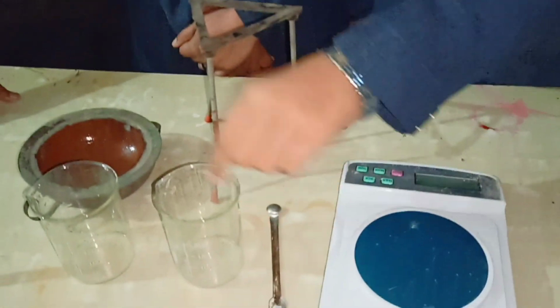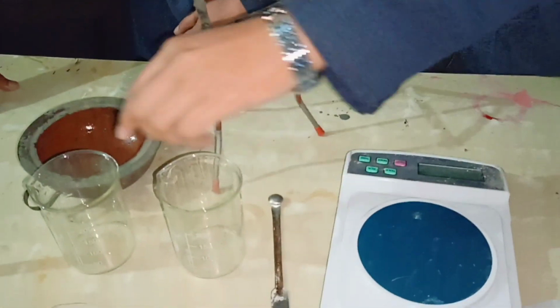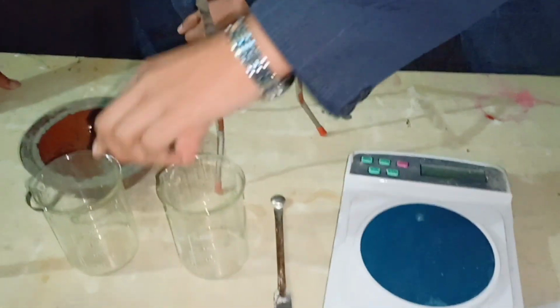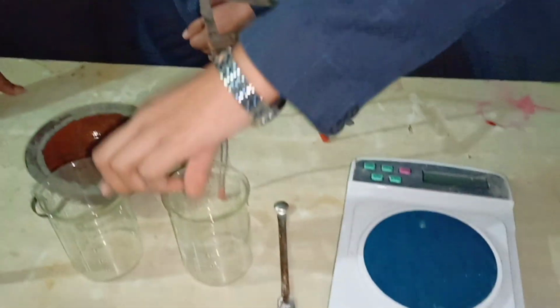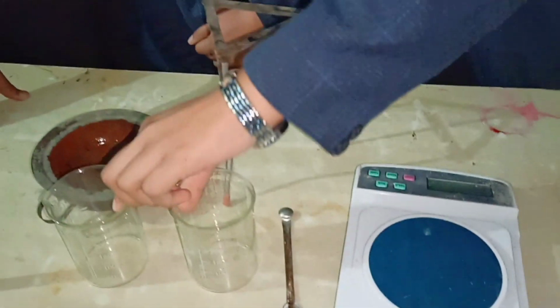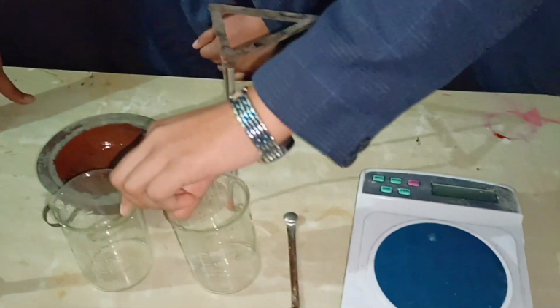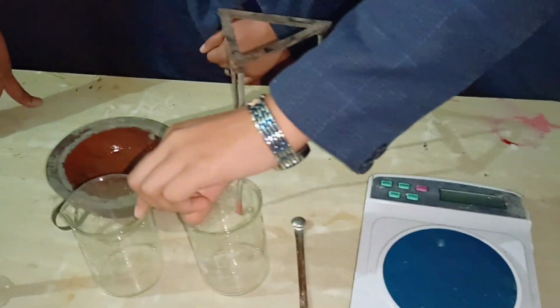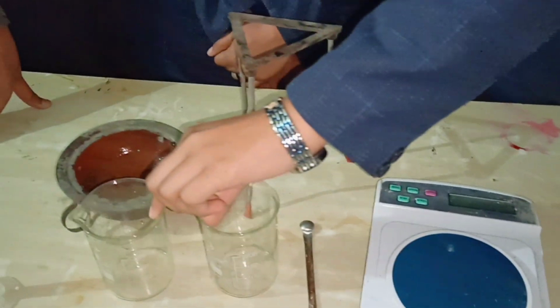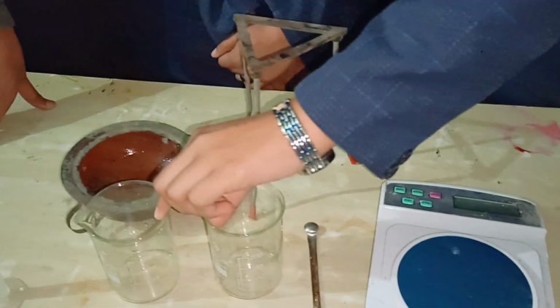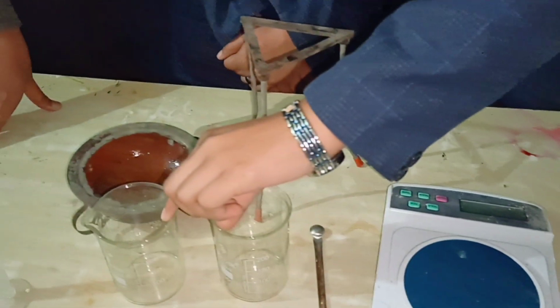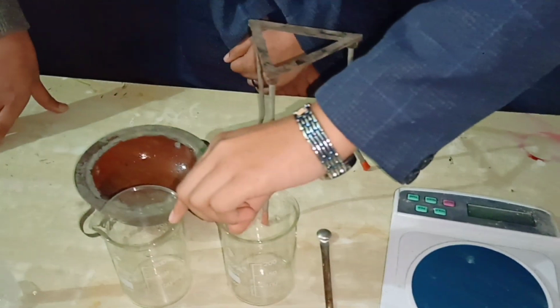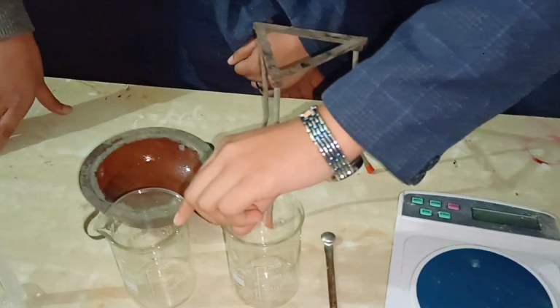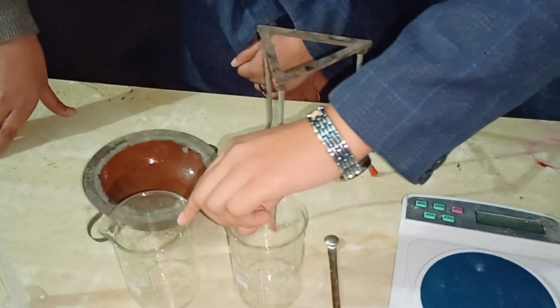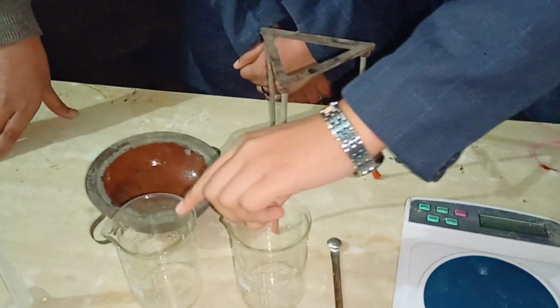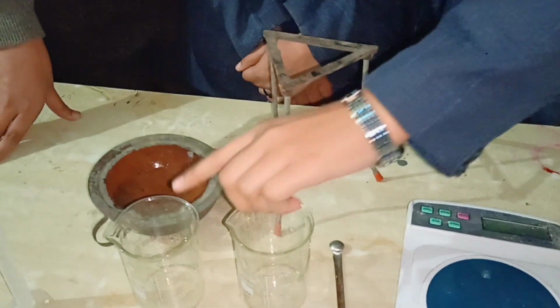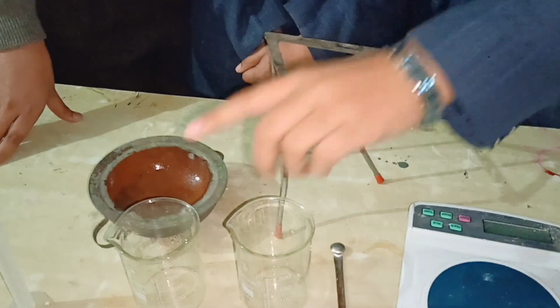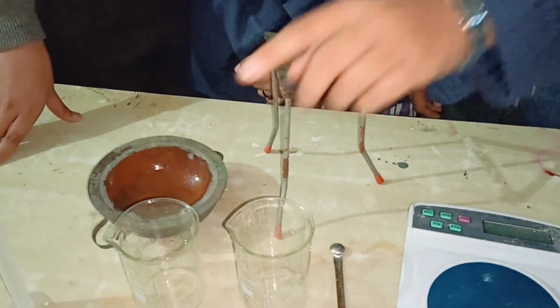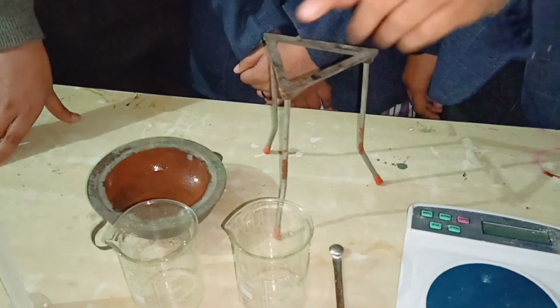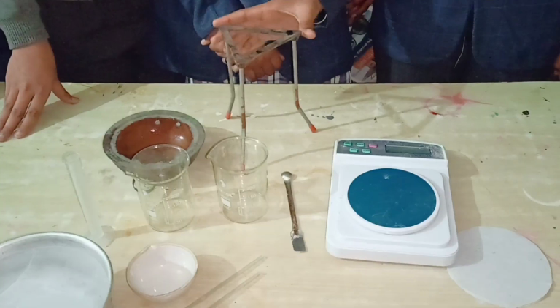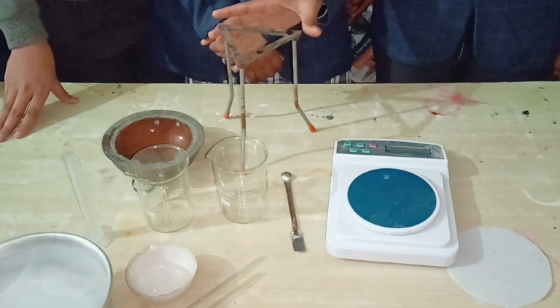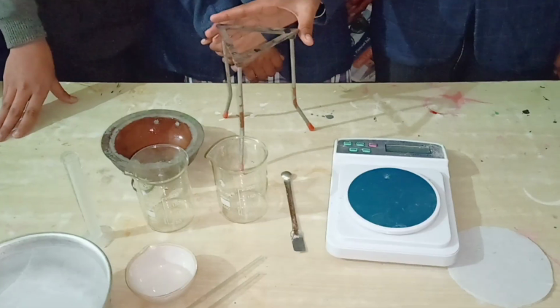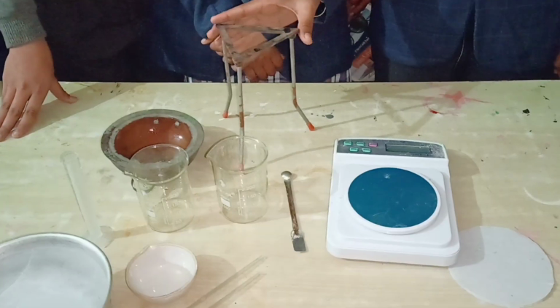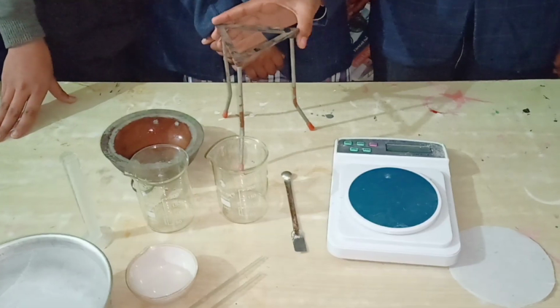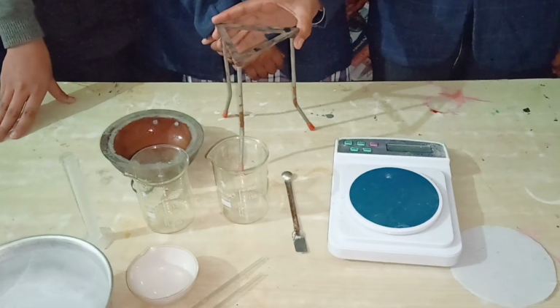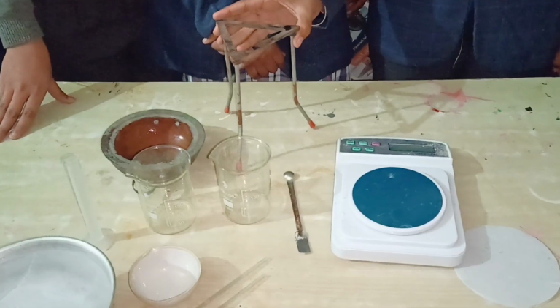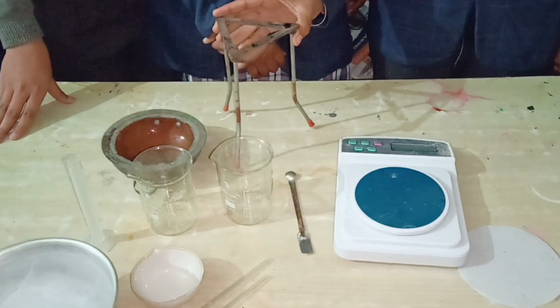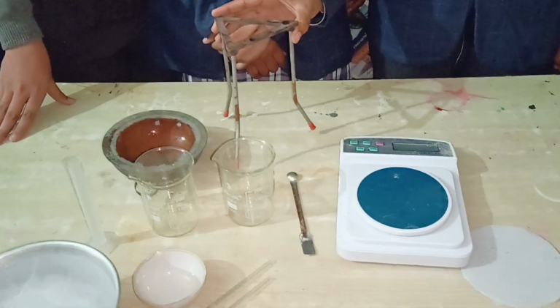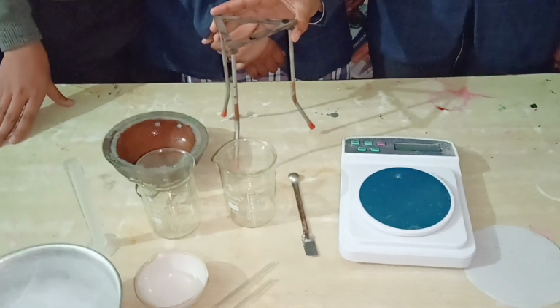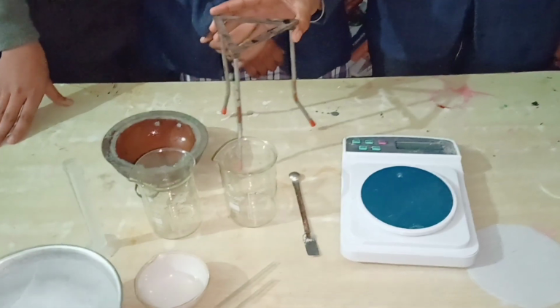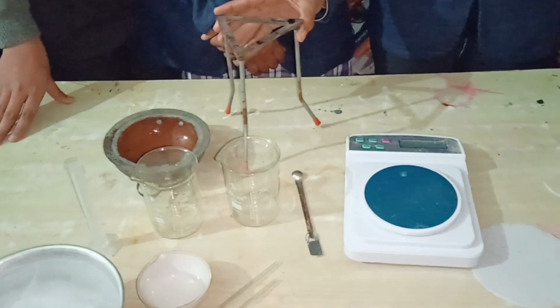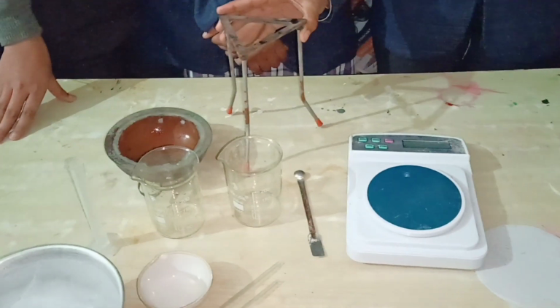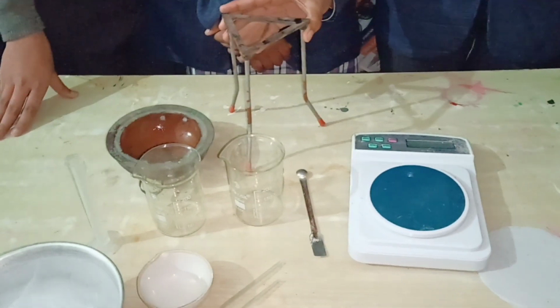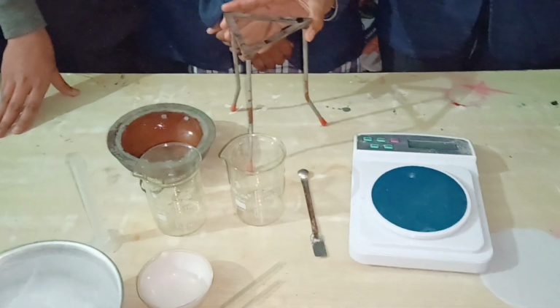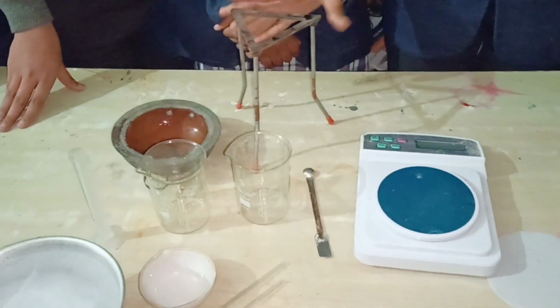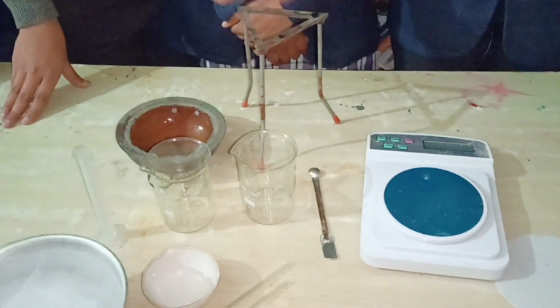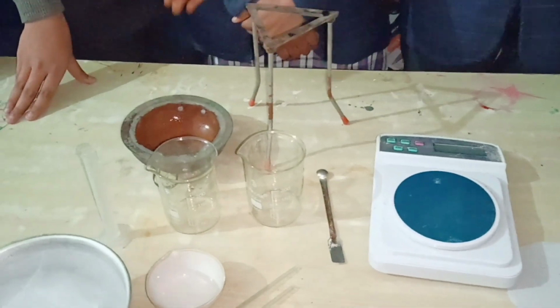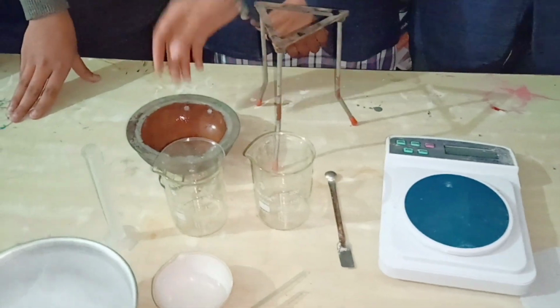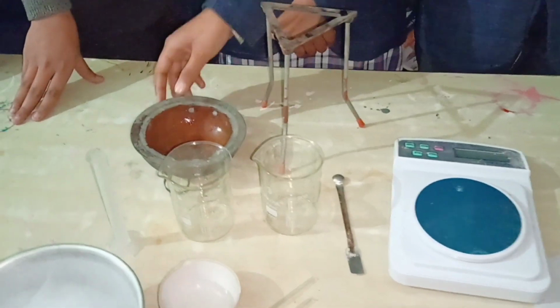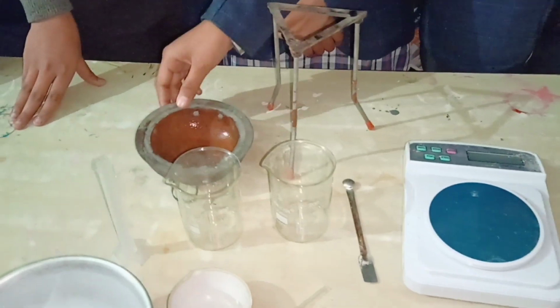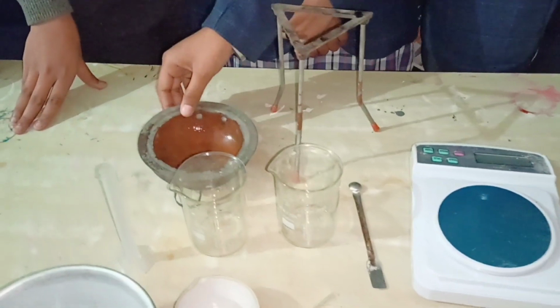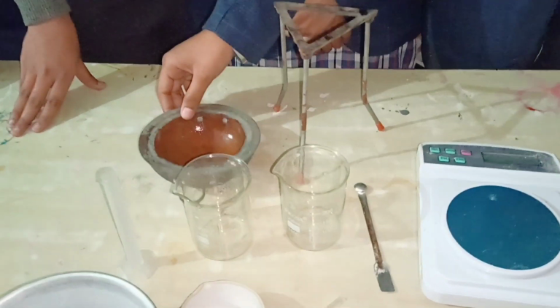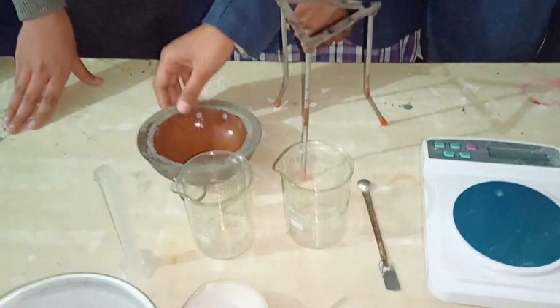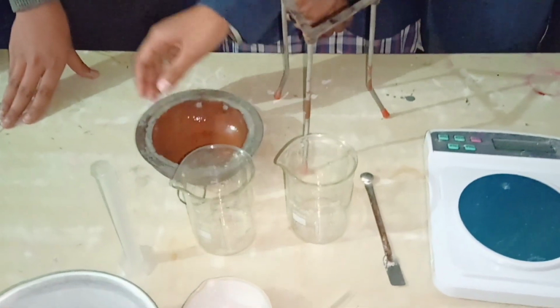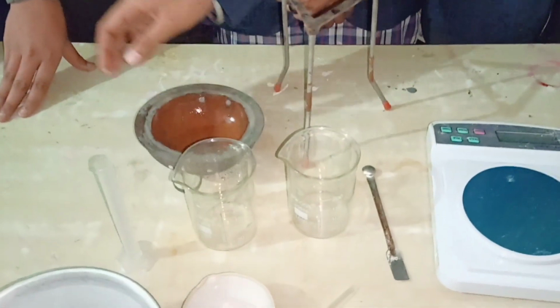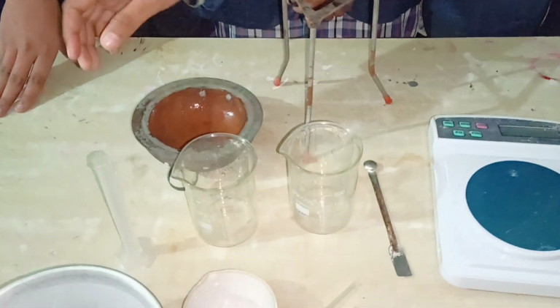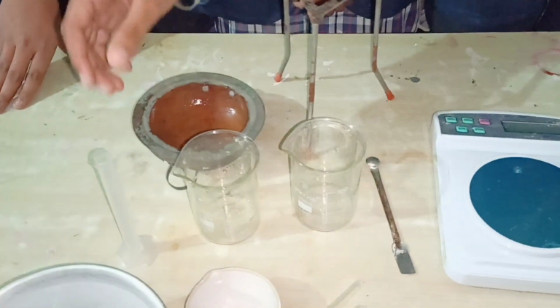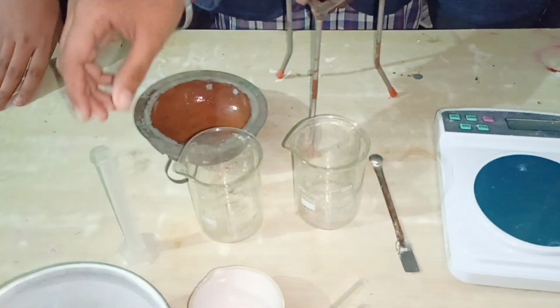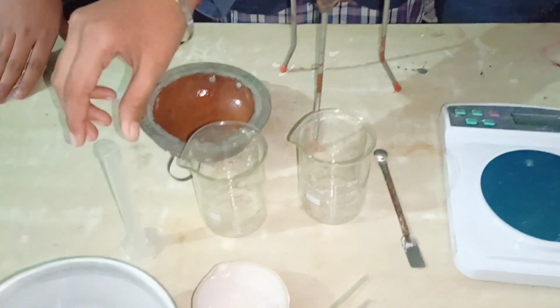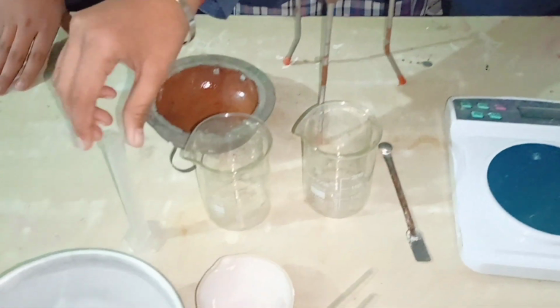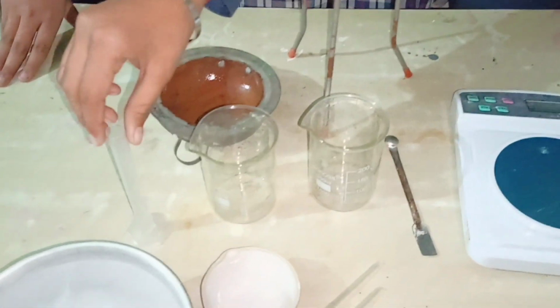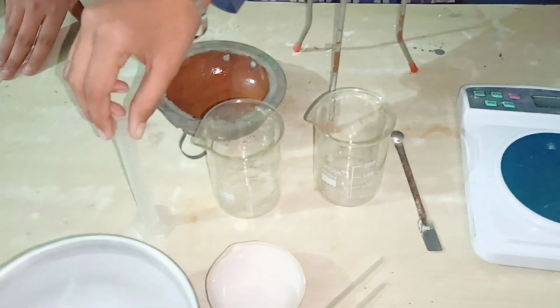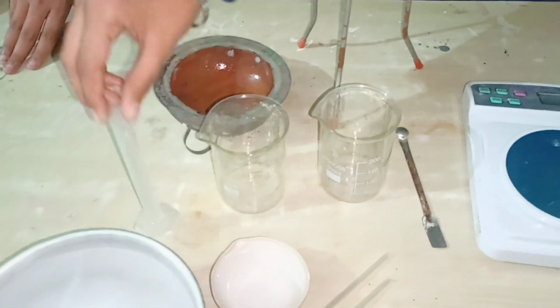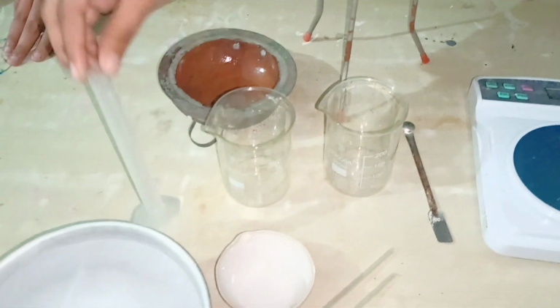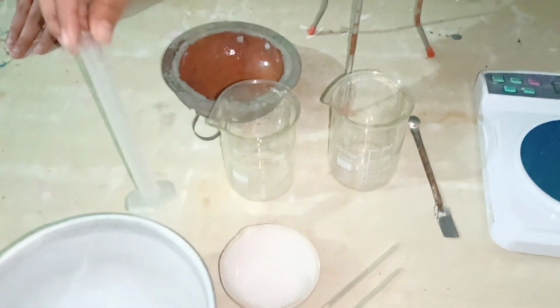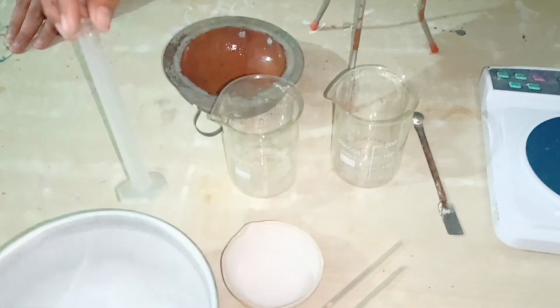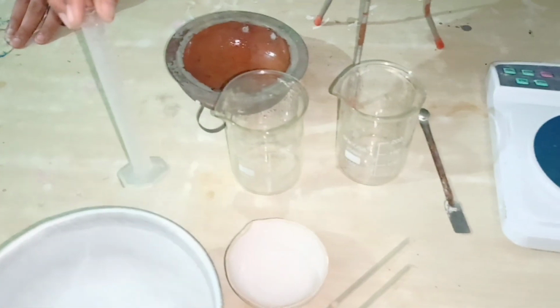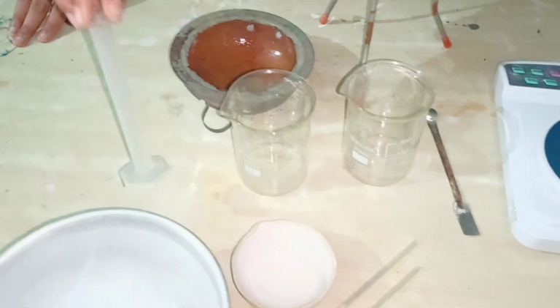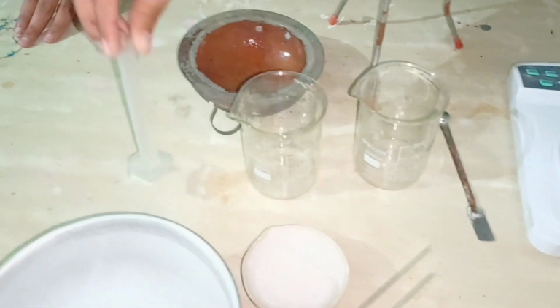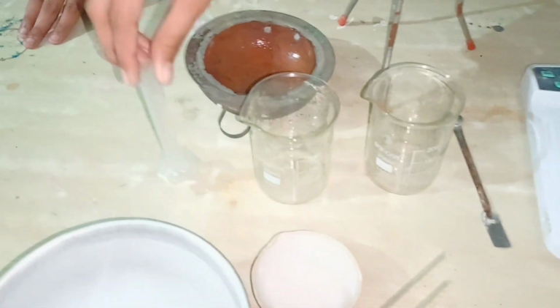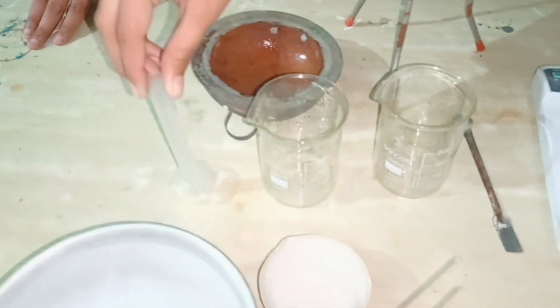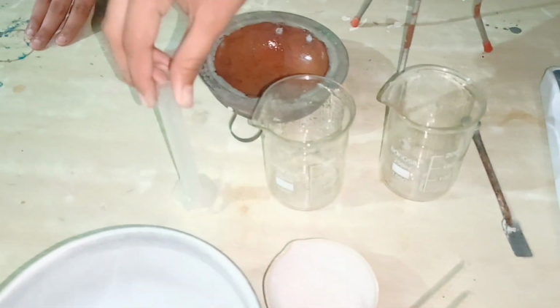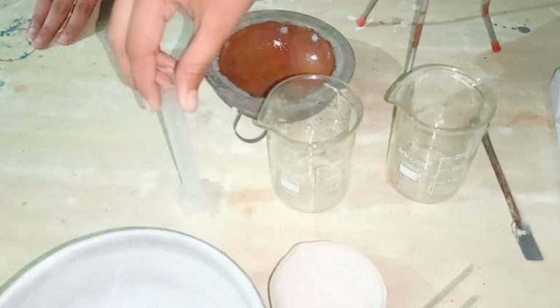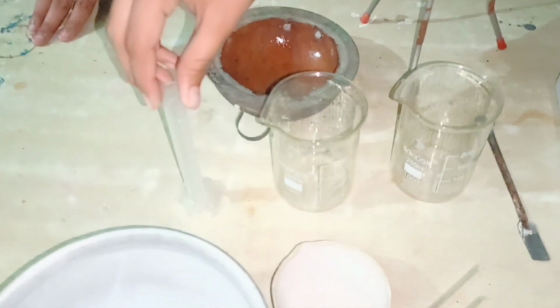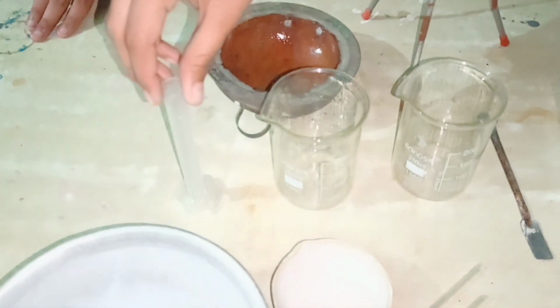There are two beakers, a tripod stand, water bath, and a 10 ml measuring cylinder.